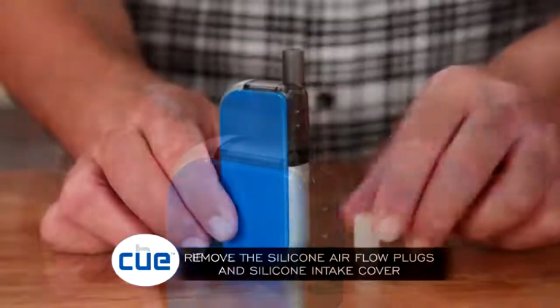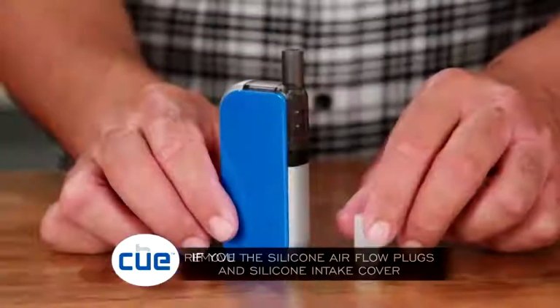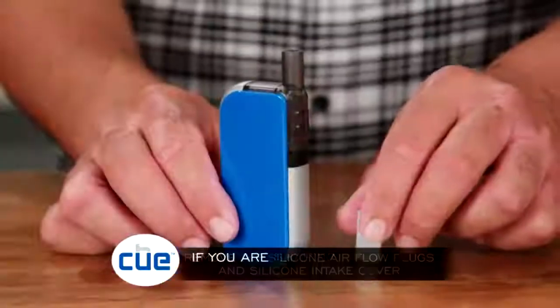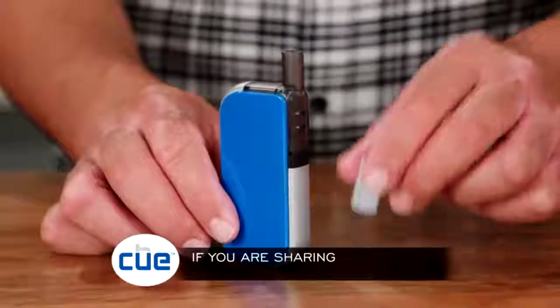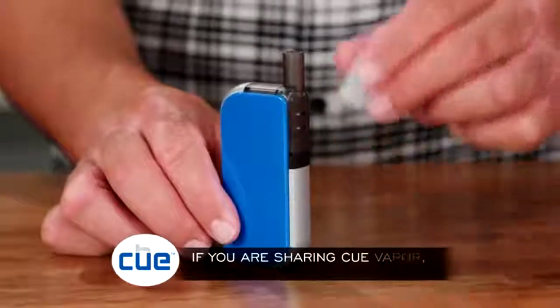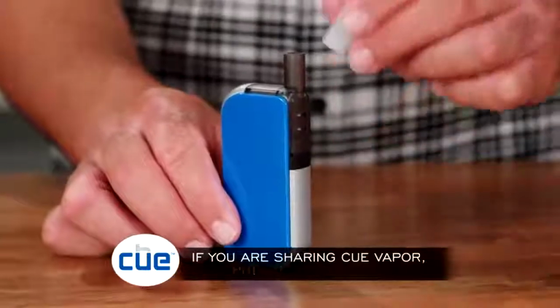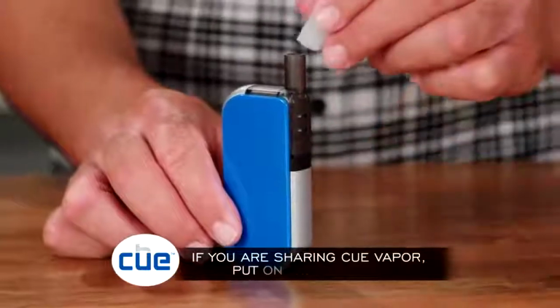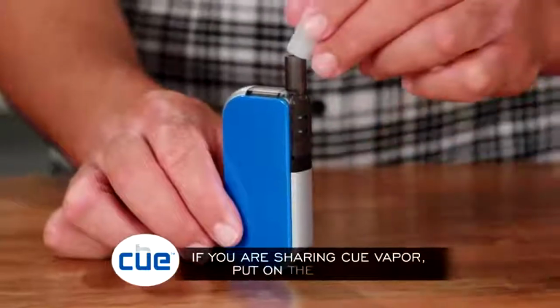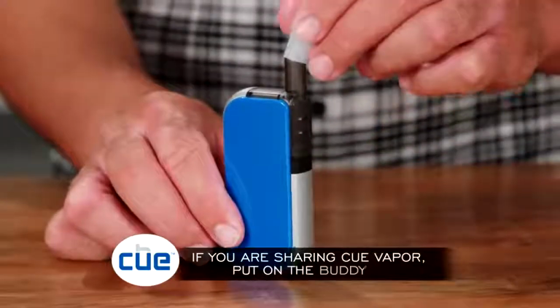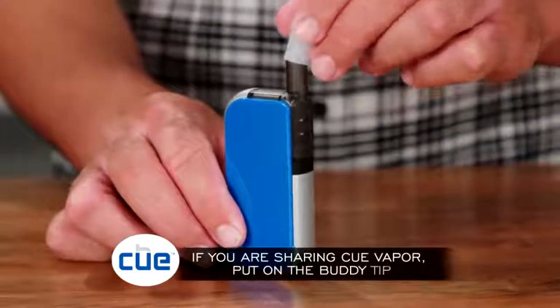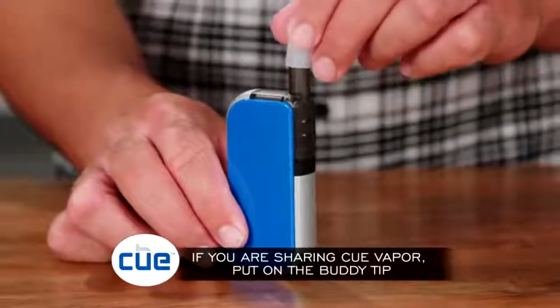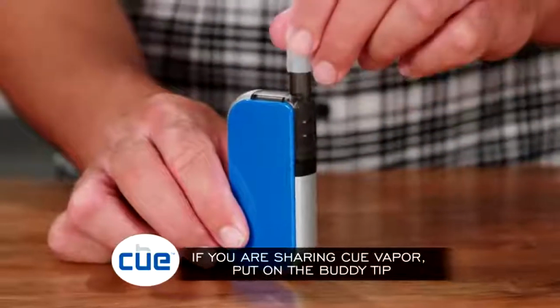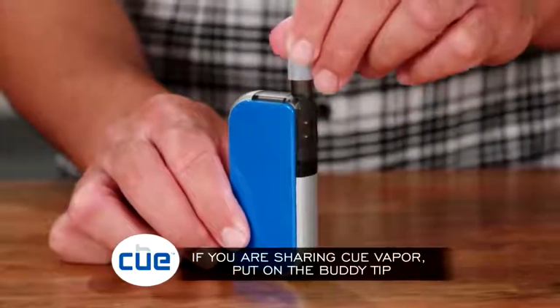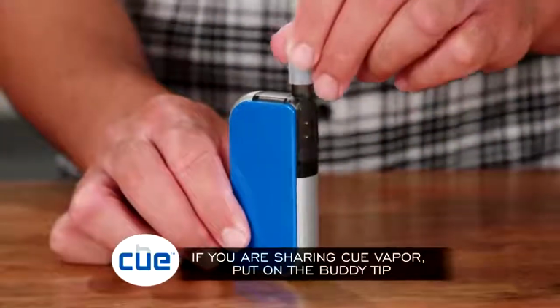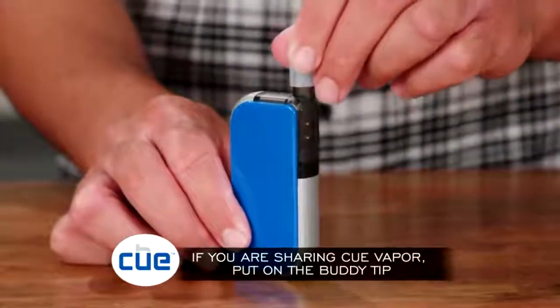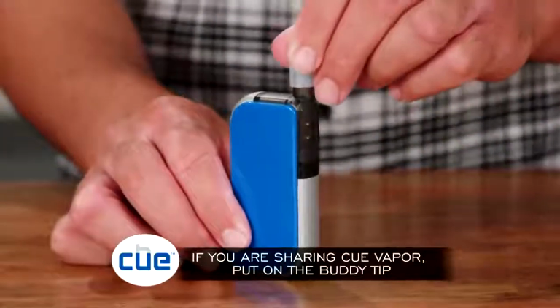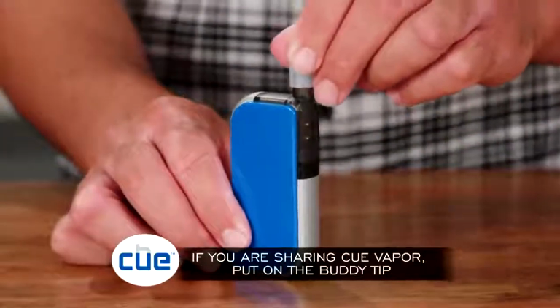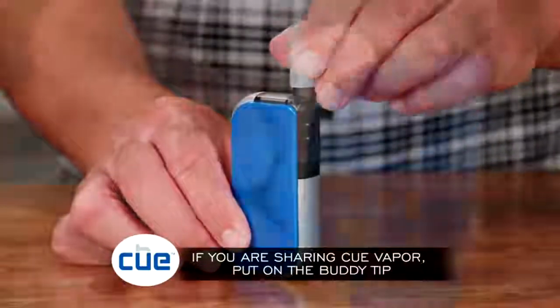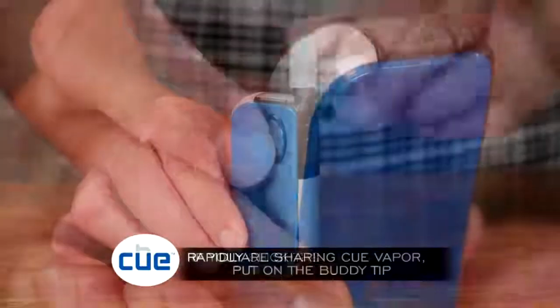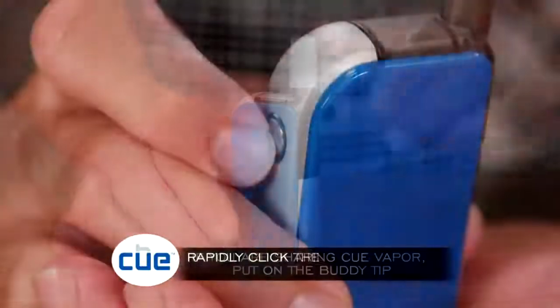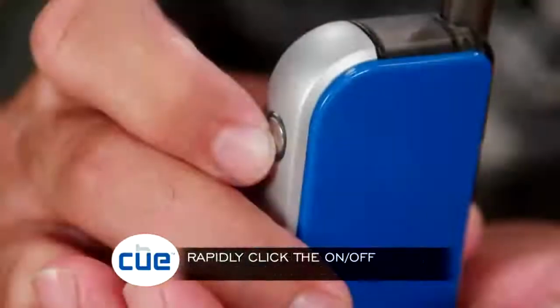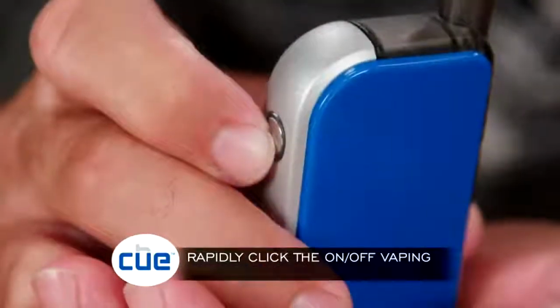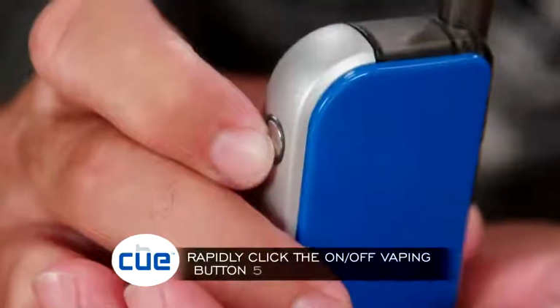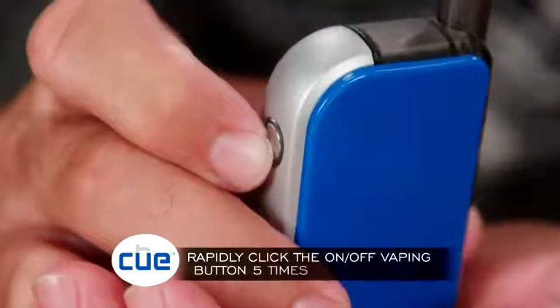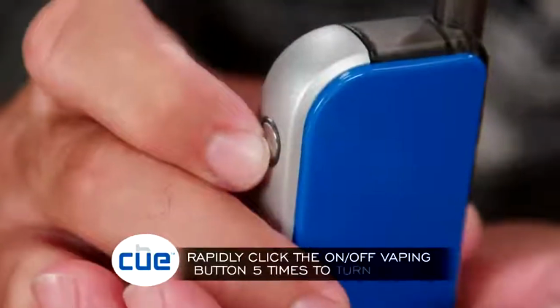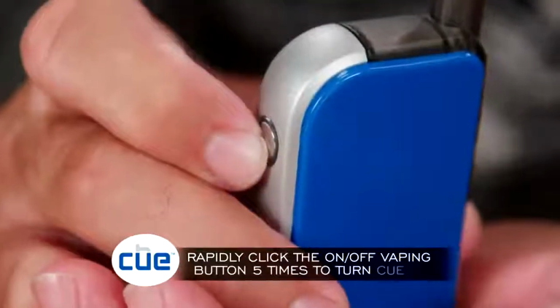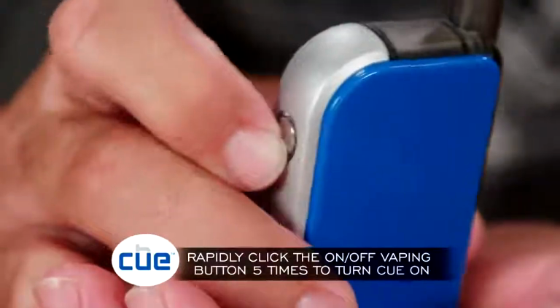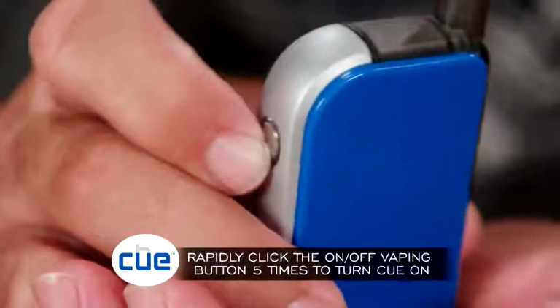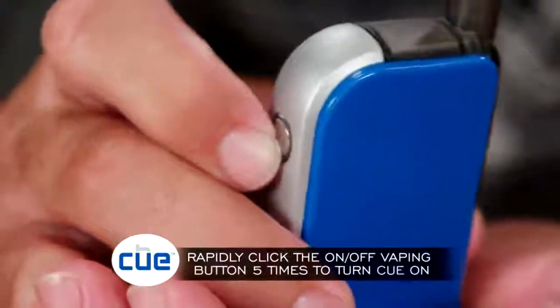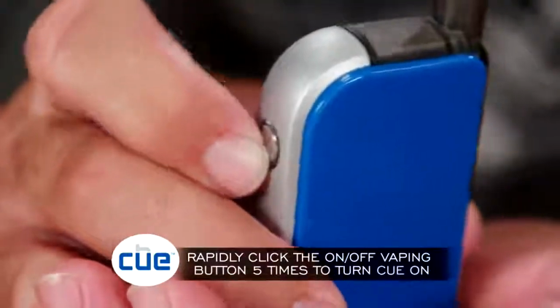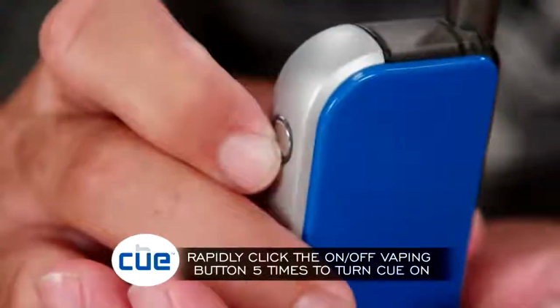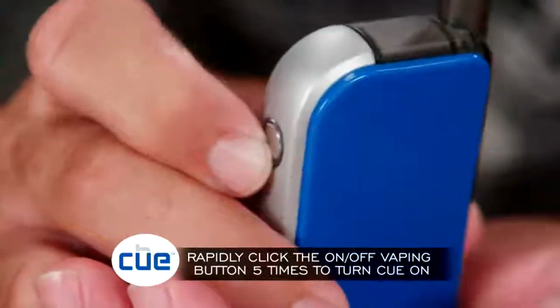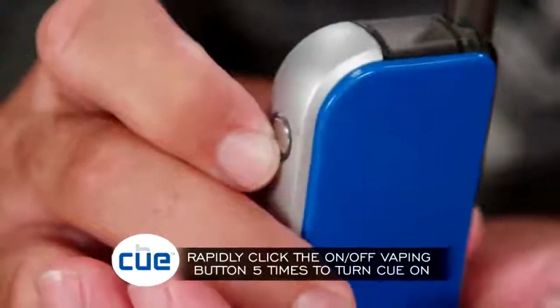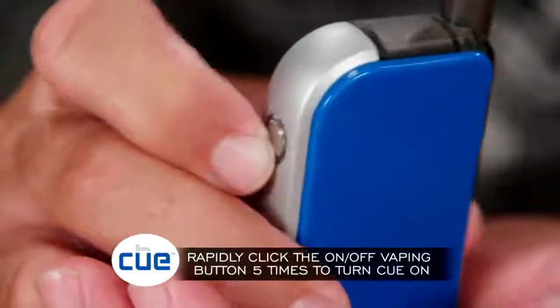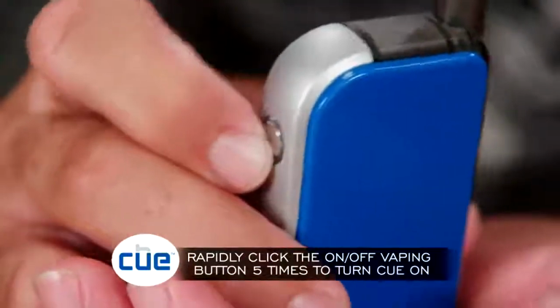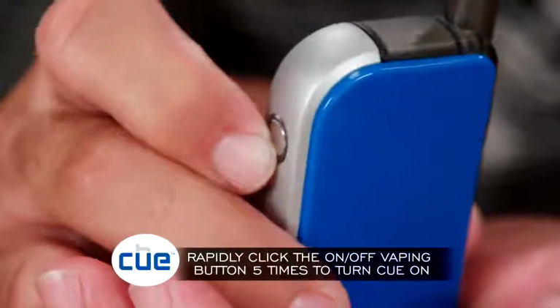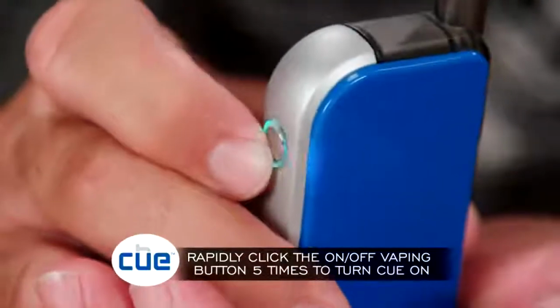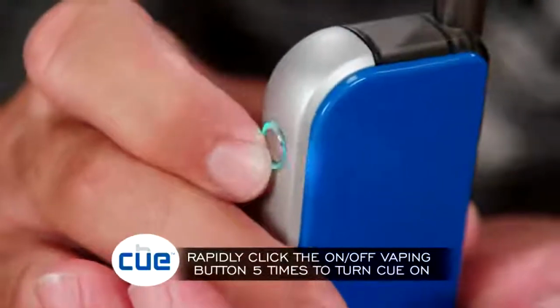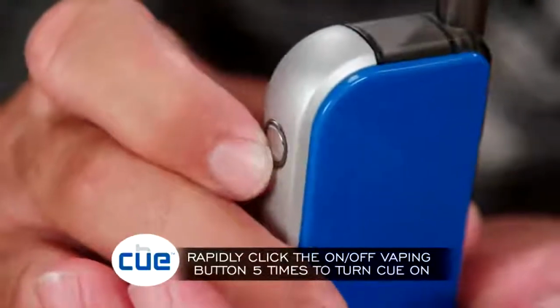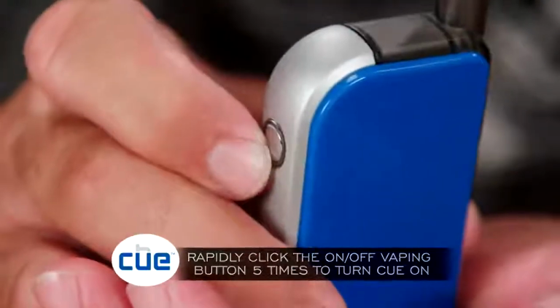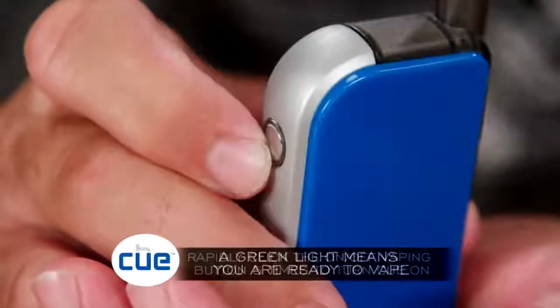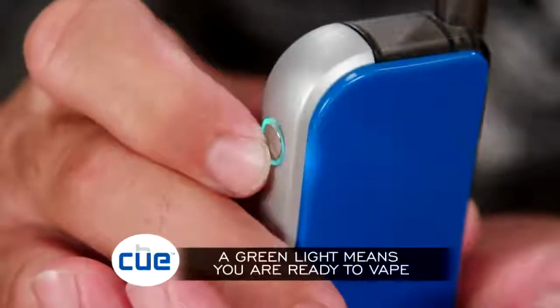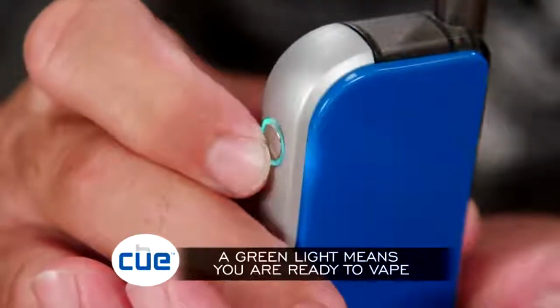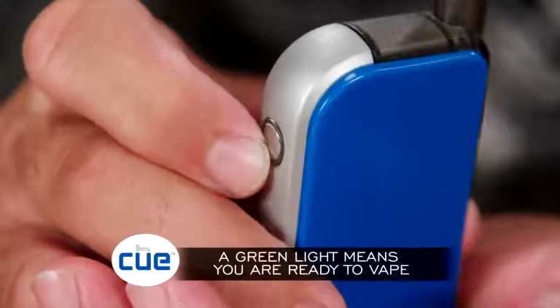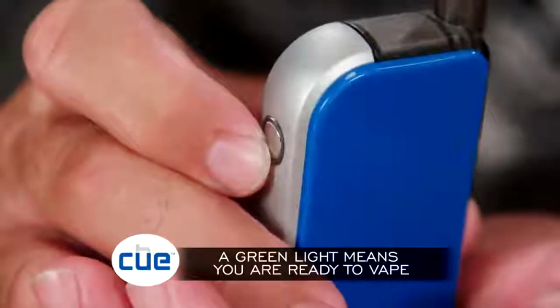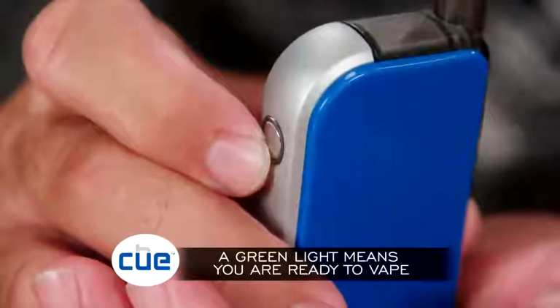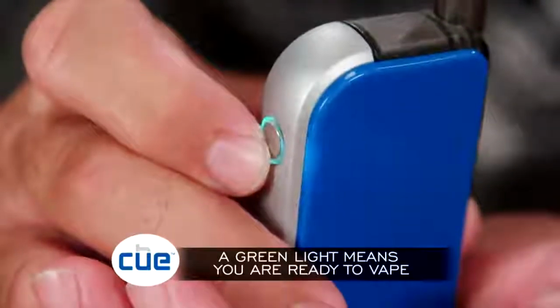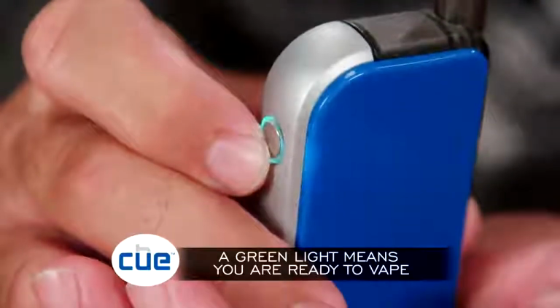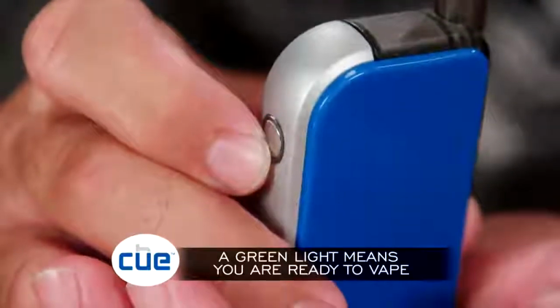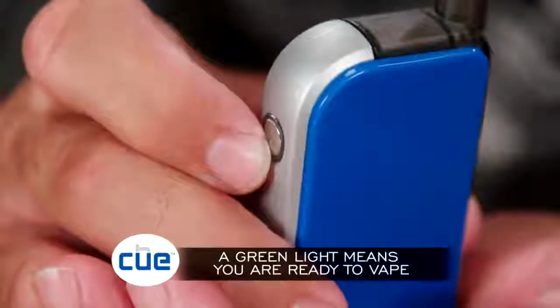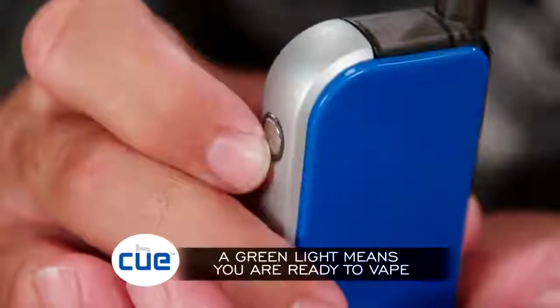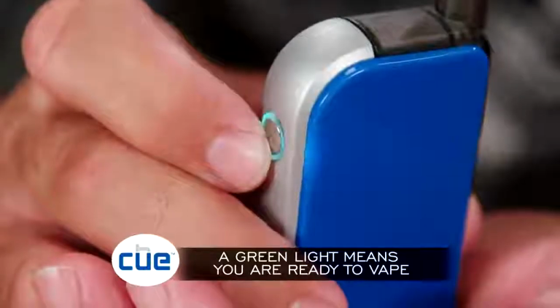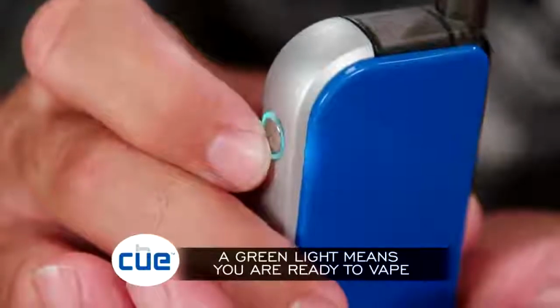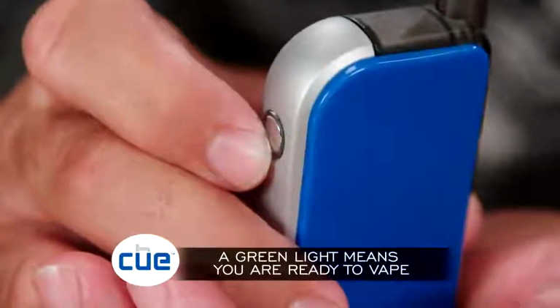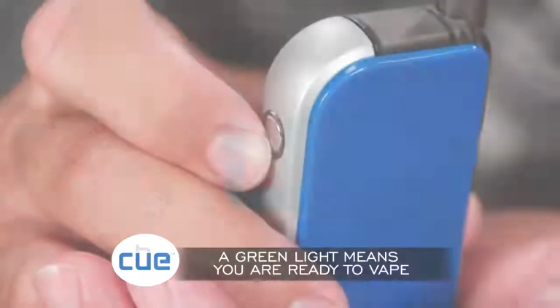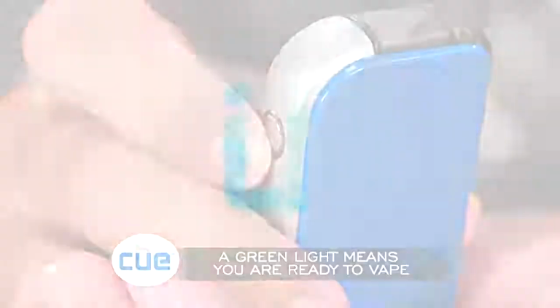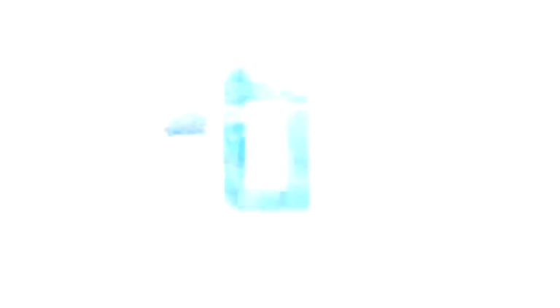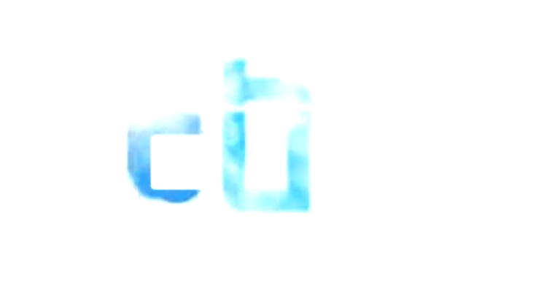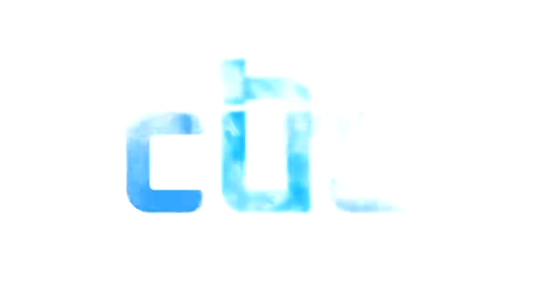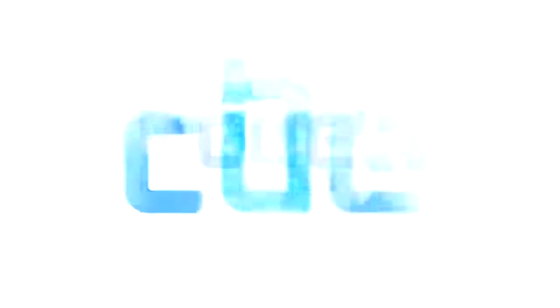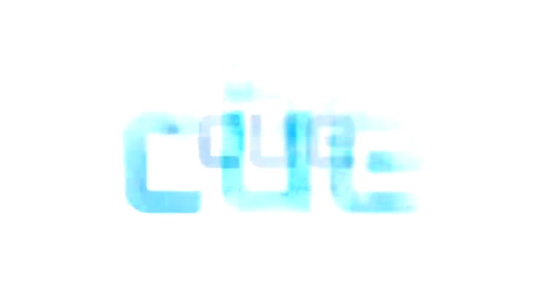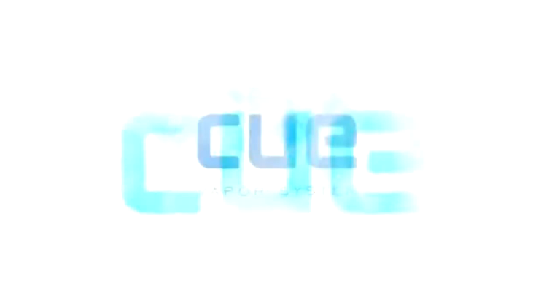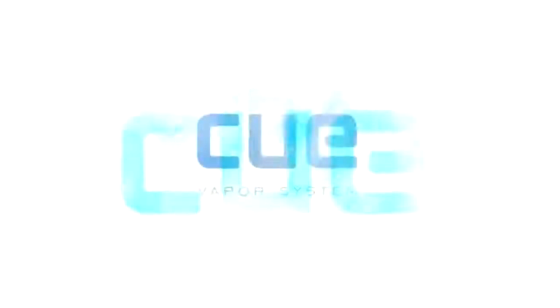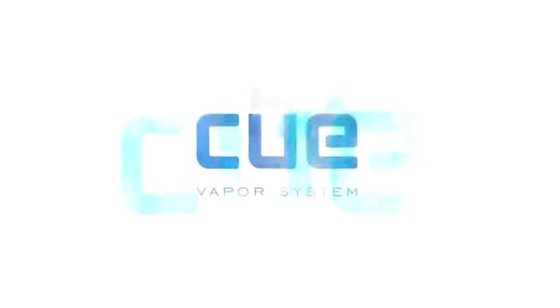If you're sharing Q-Vapor, put on the buddy tip. Rapidly click the on-off vaping button five times to turn Q on. A green light means you're ready to vape.